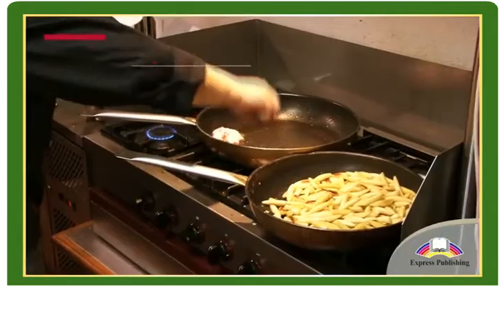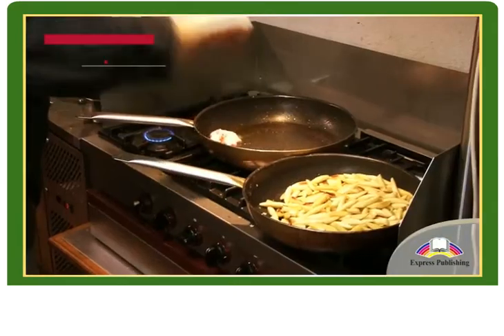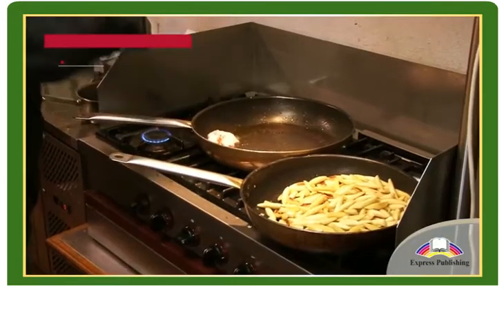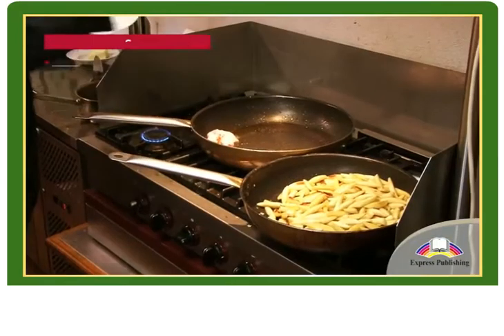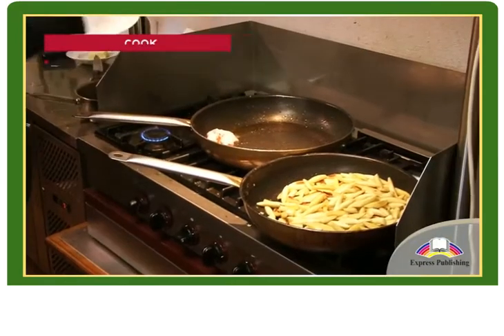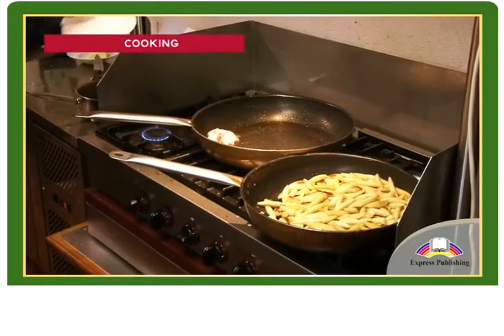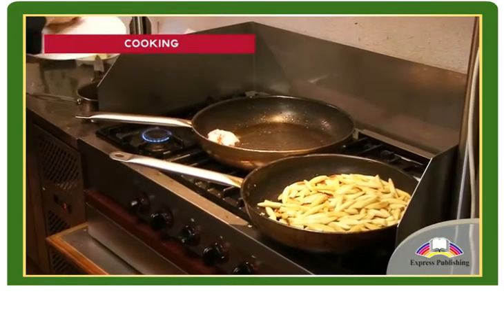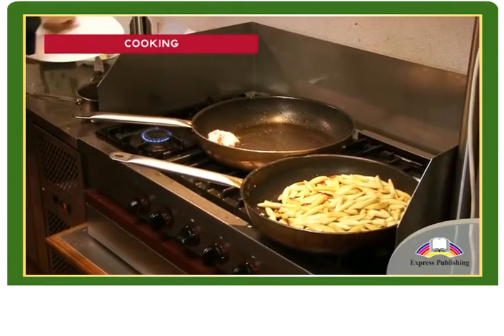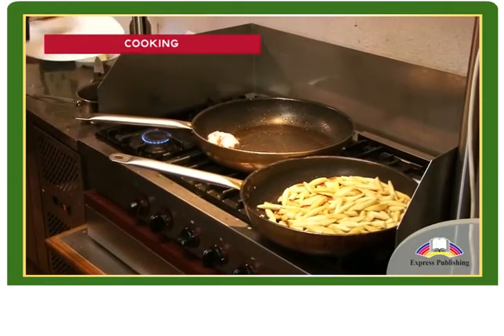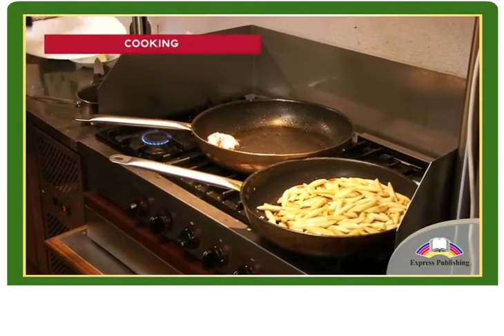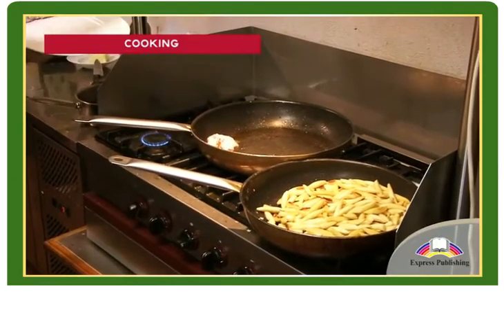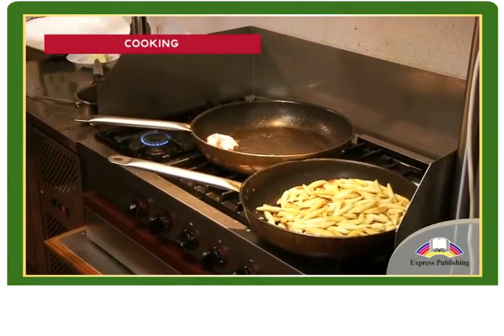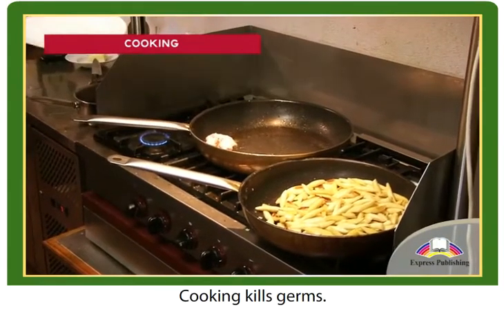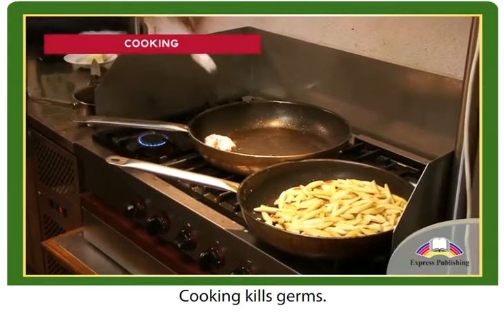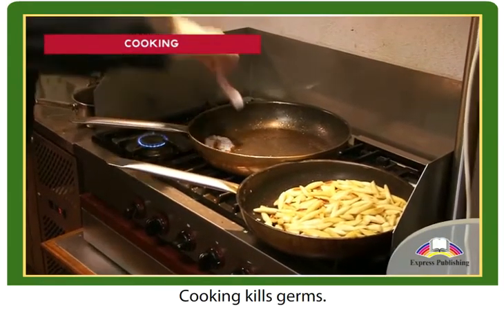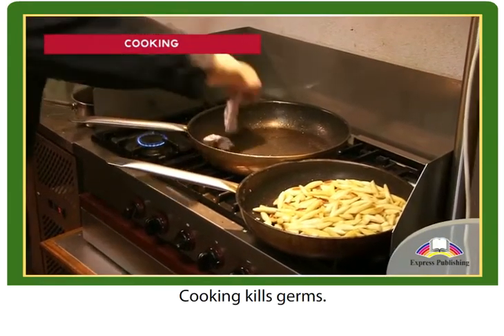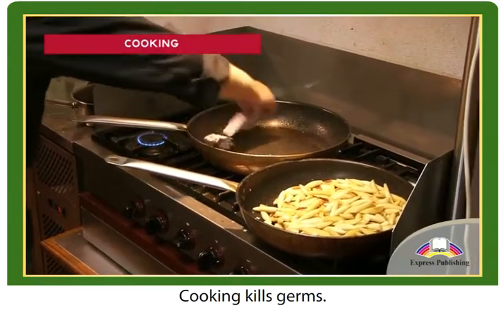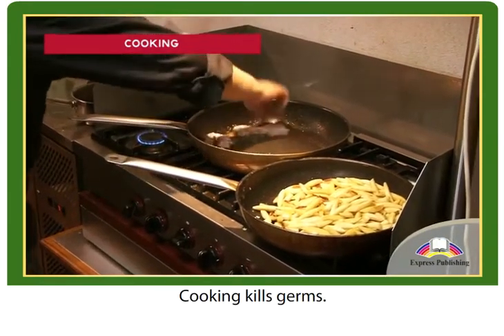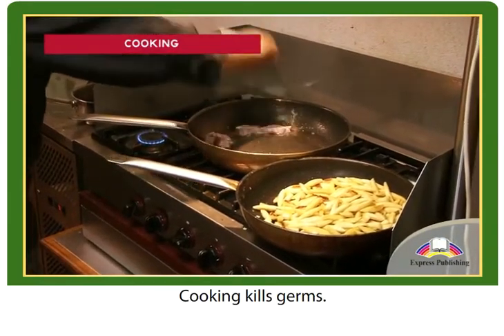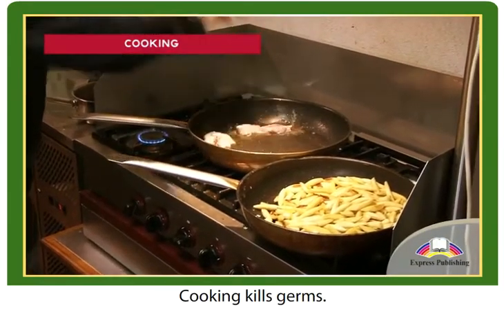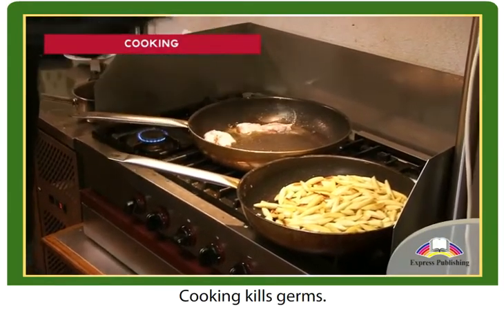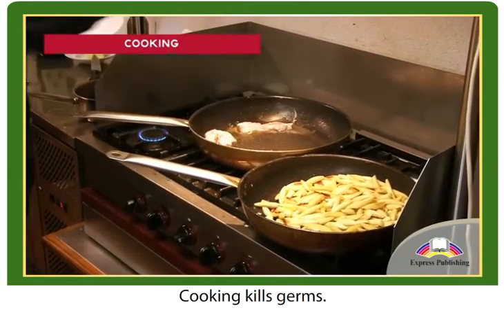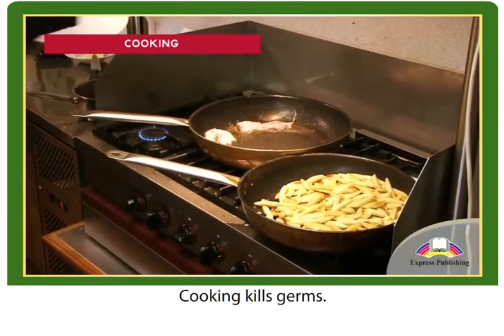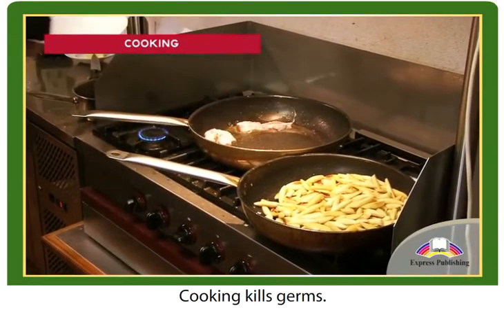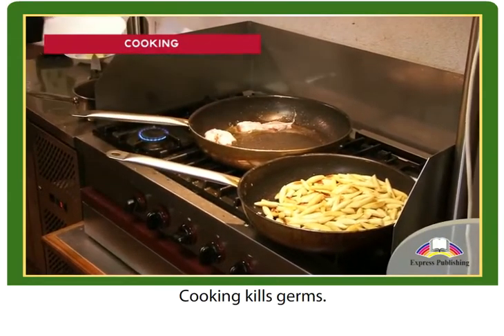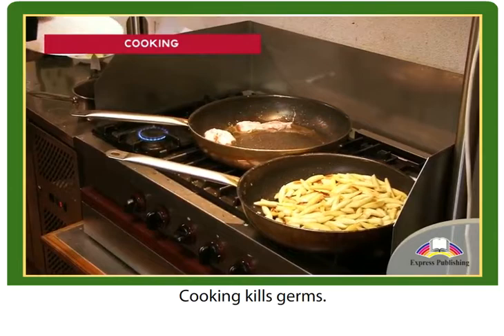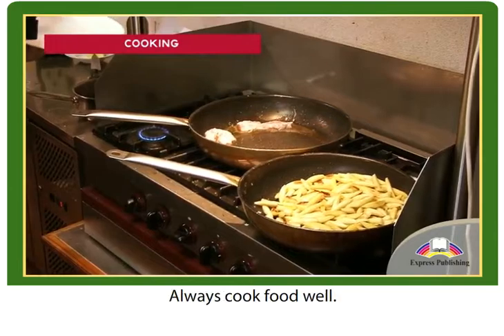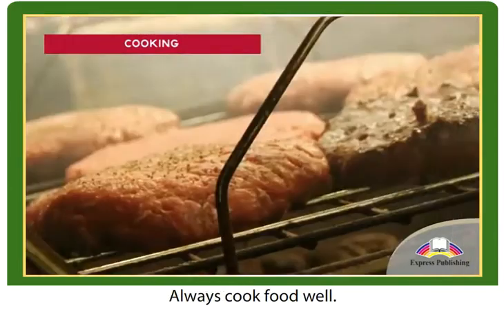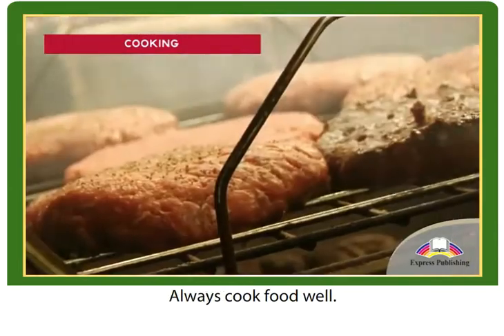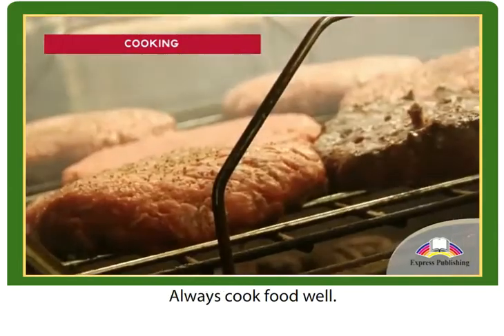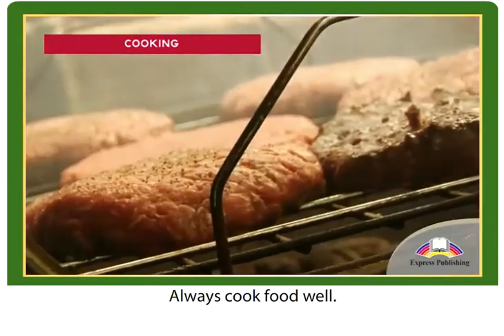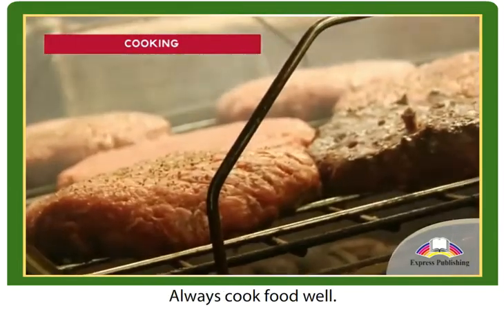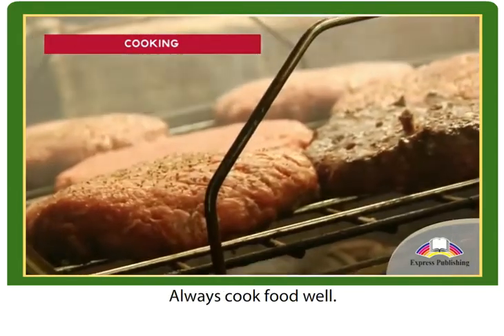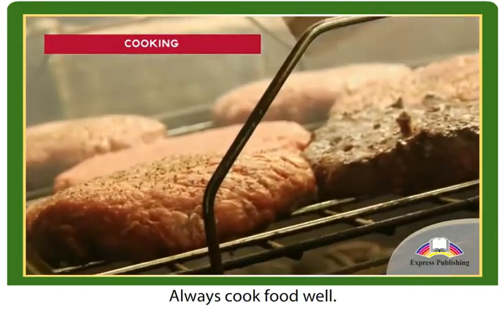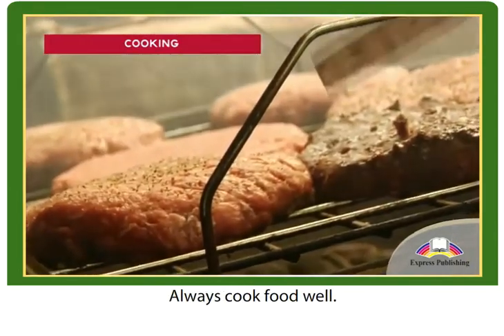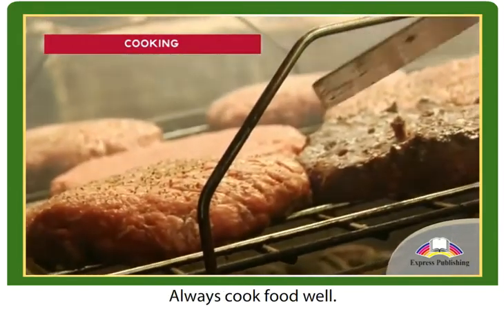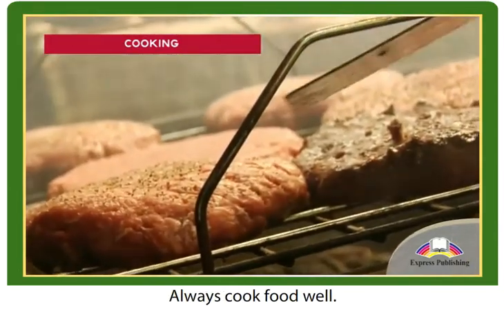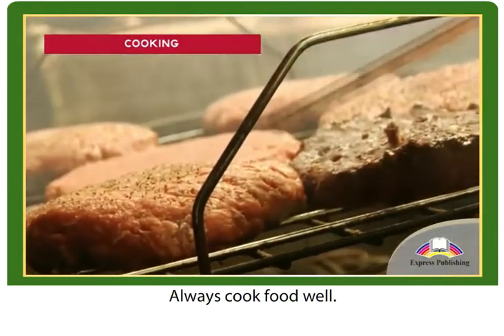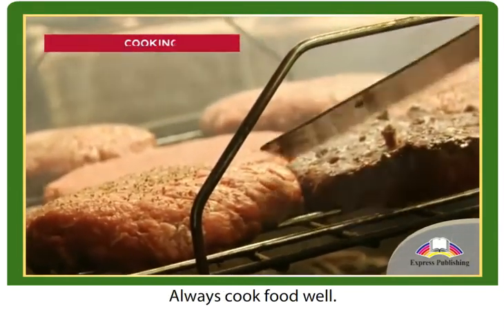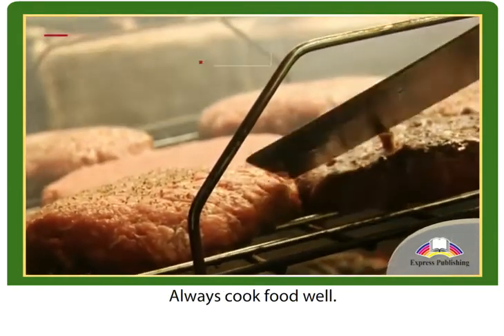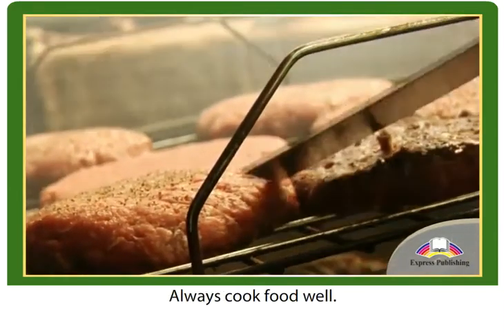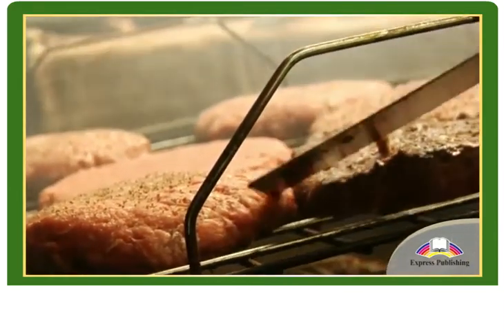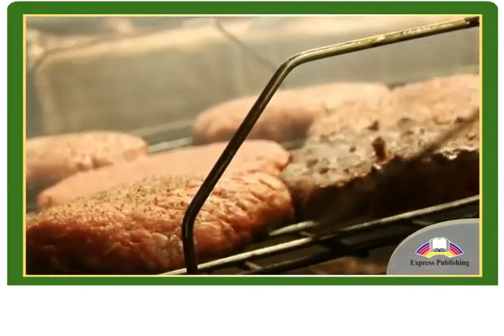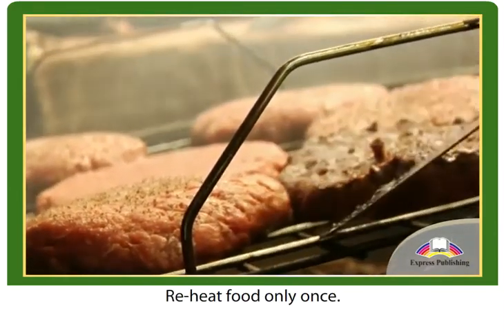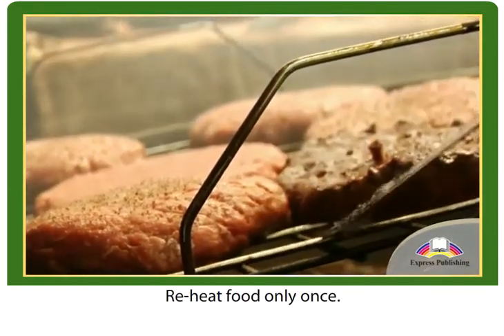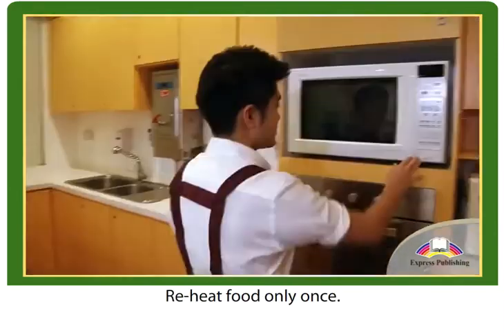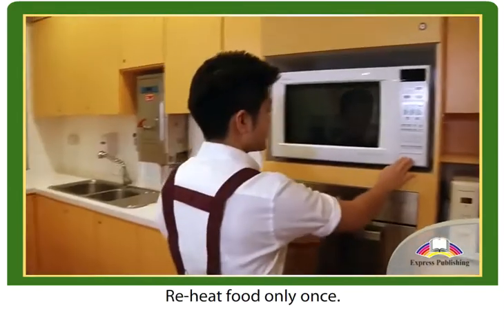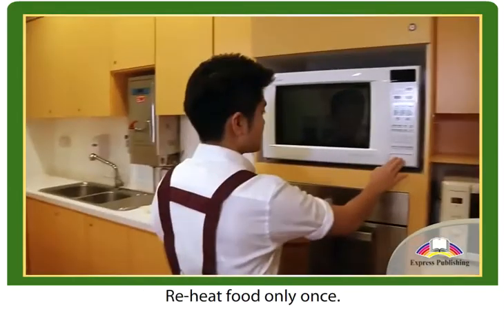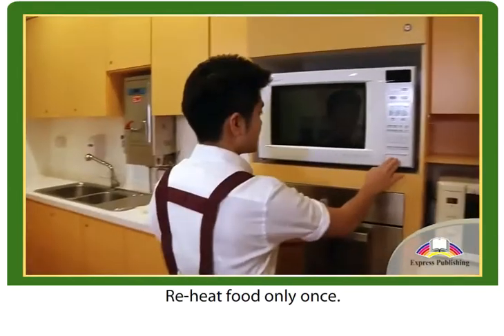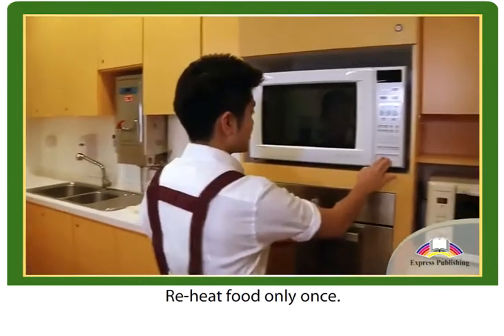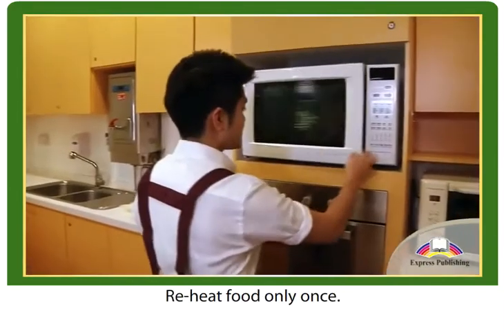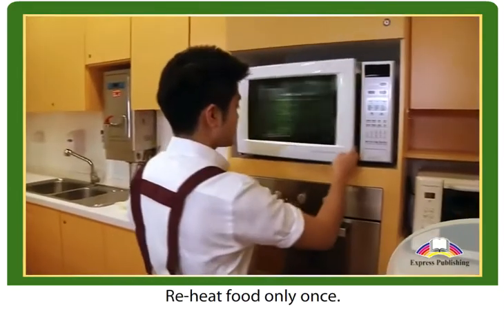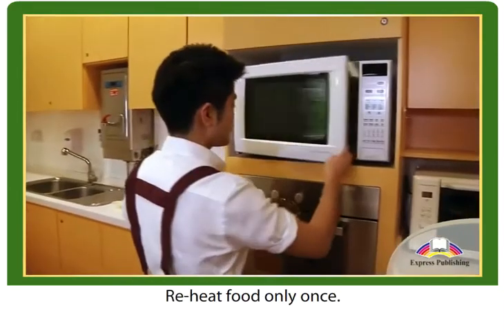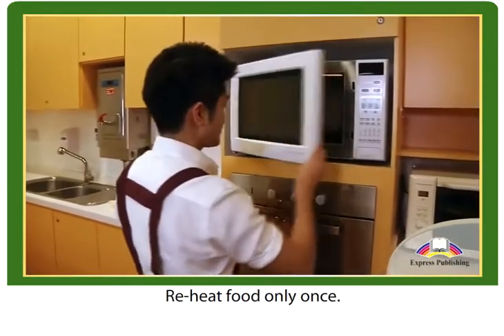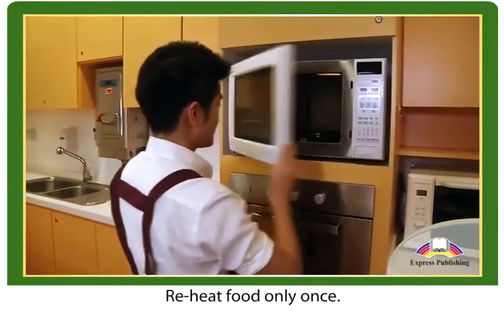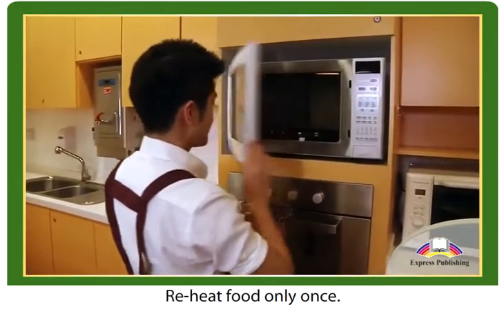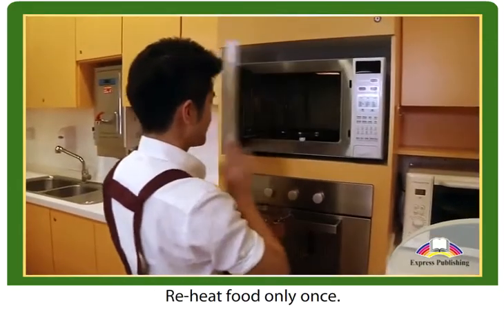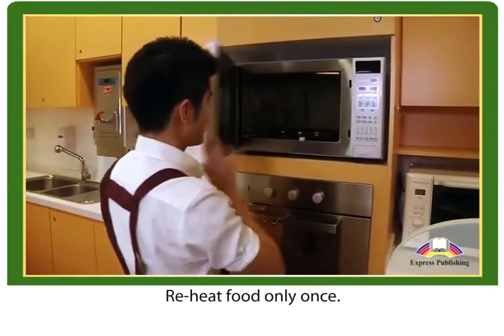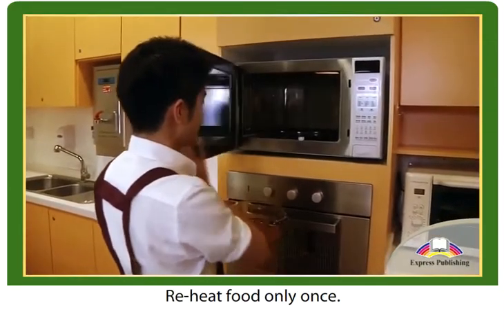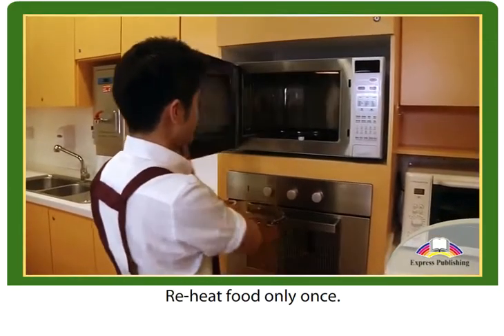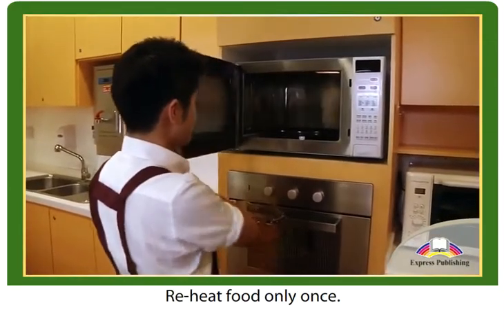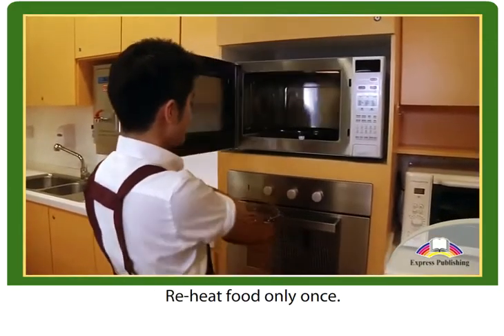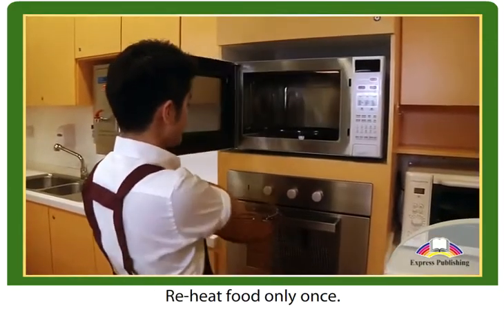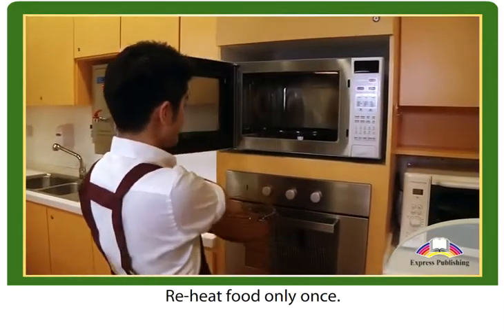Cooking. Cooking kills germs. Always cook food well. Reheat food only once.